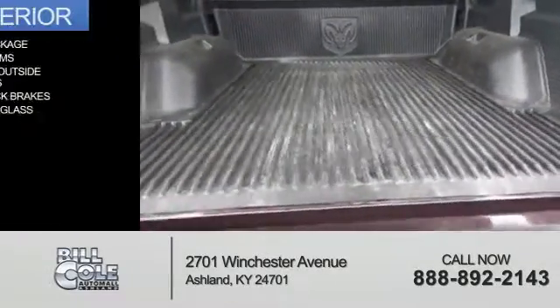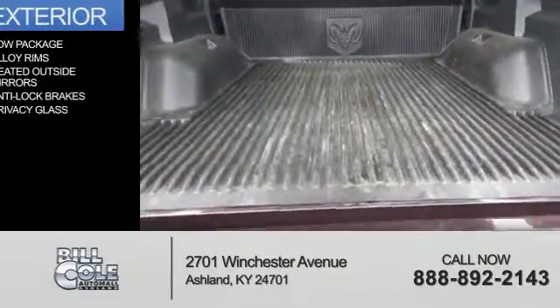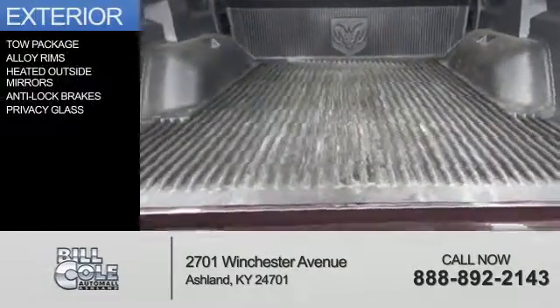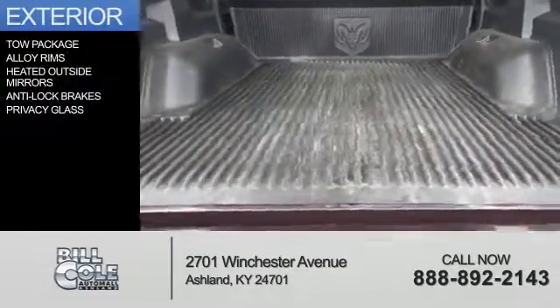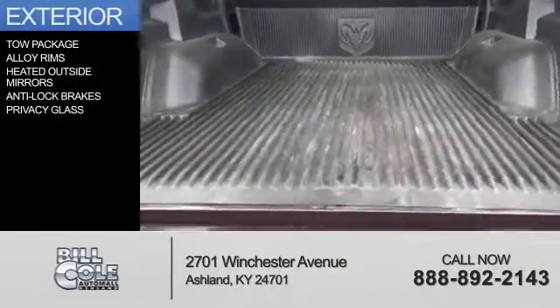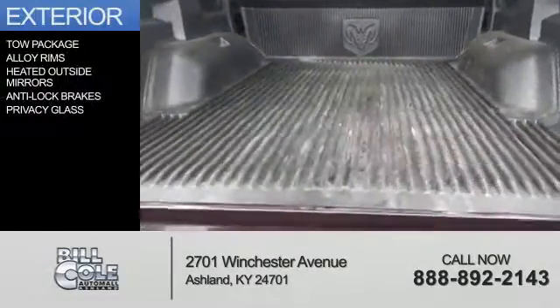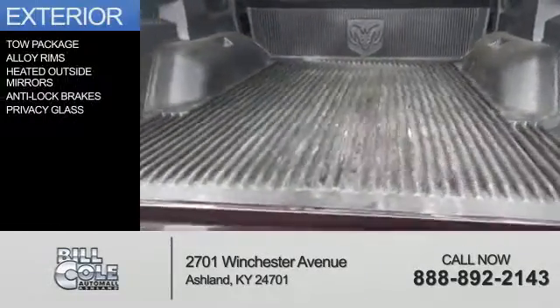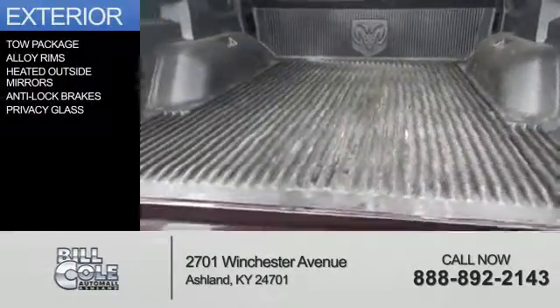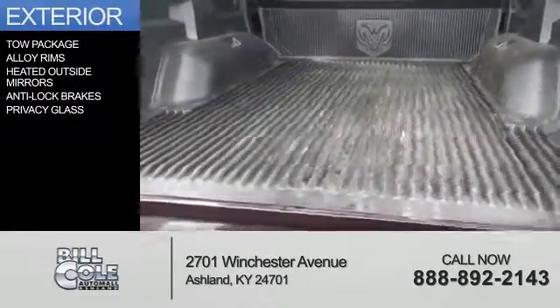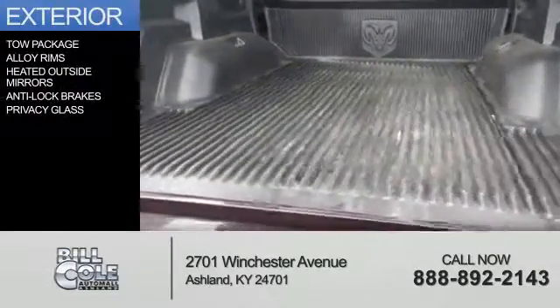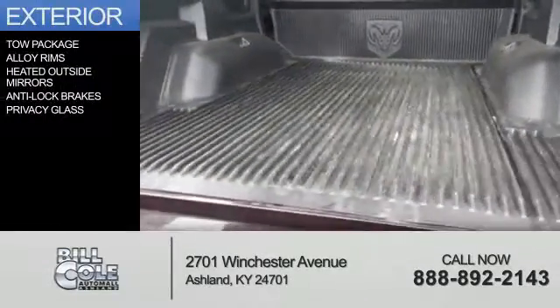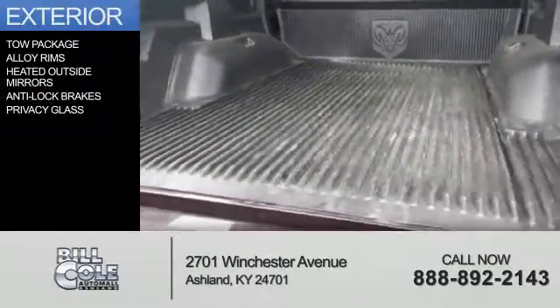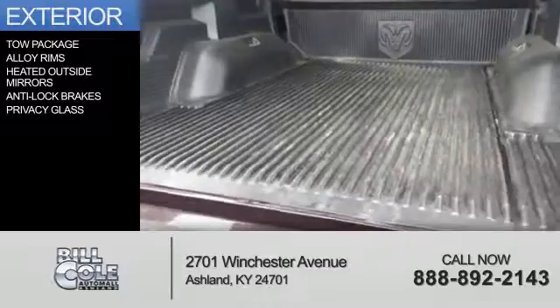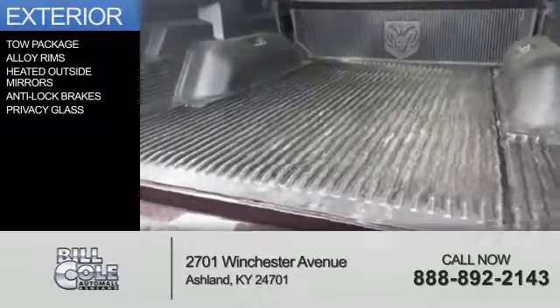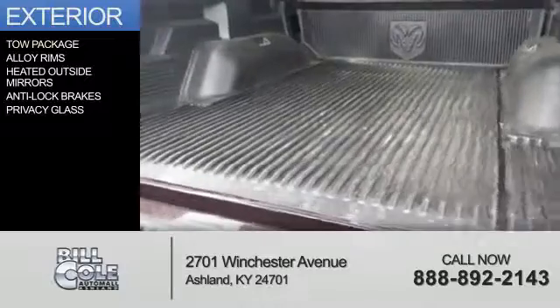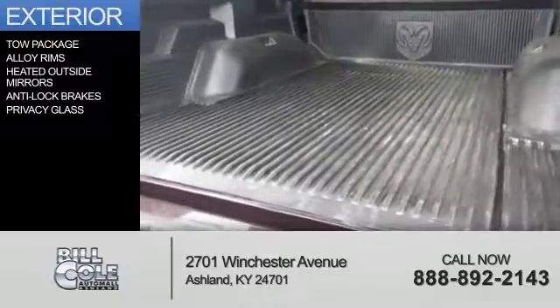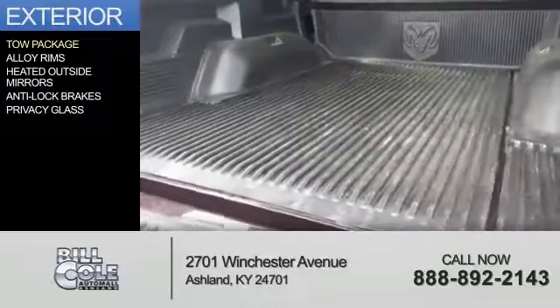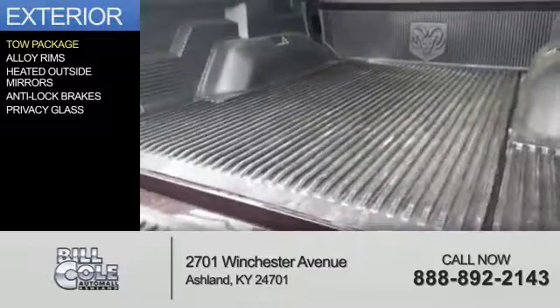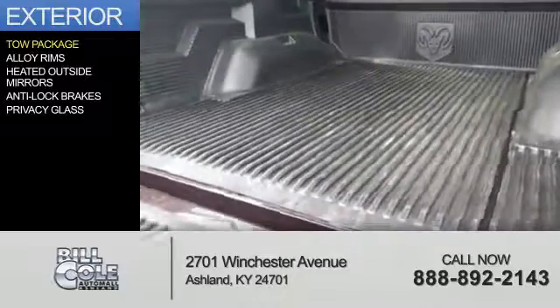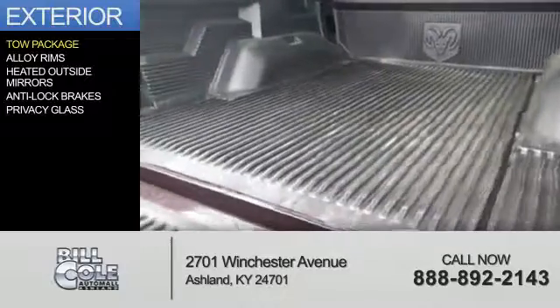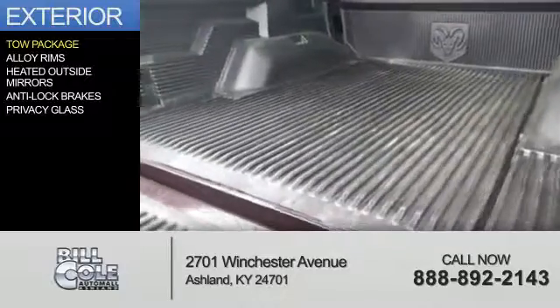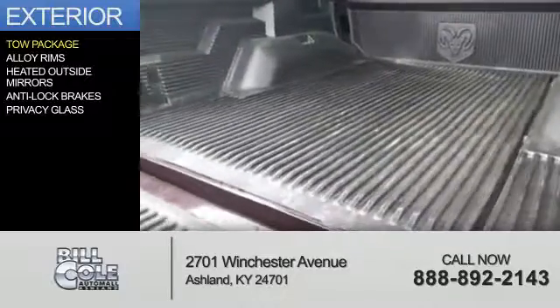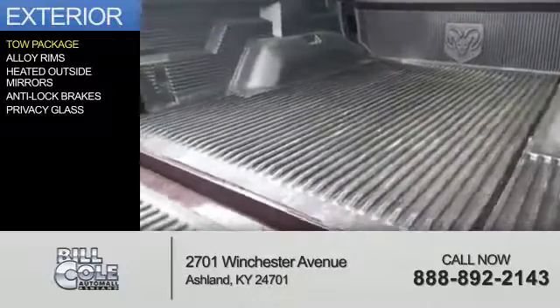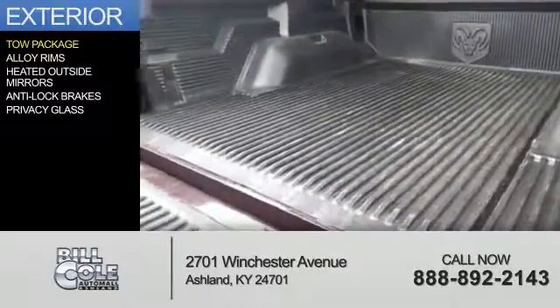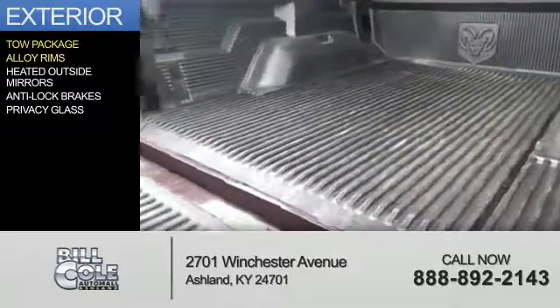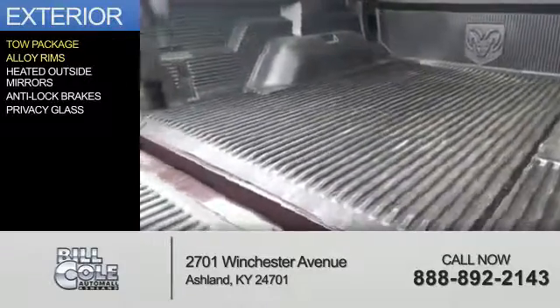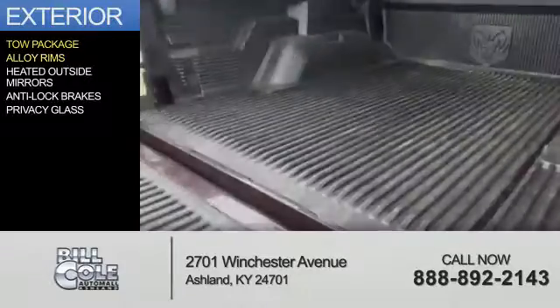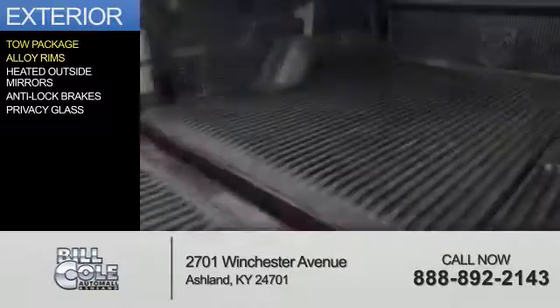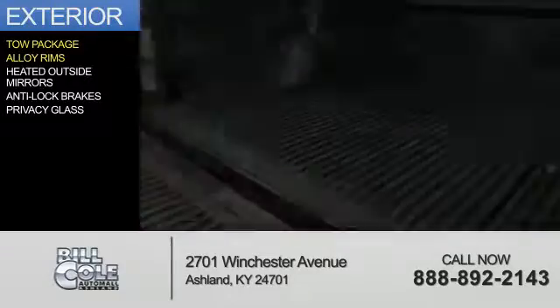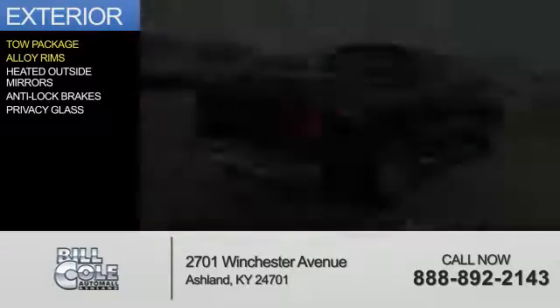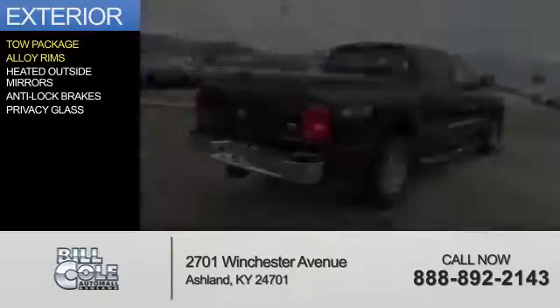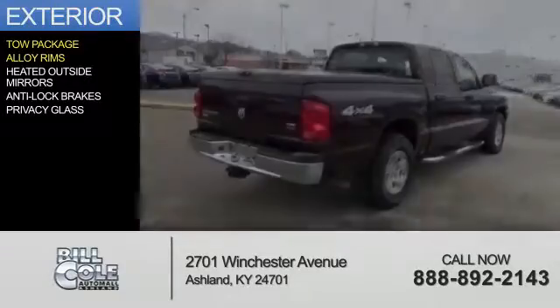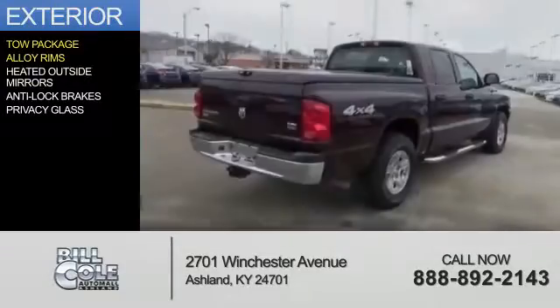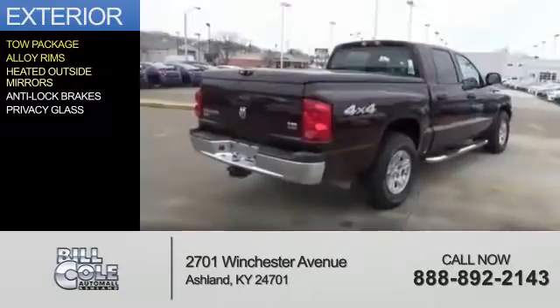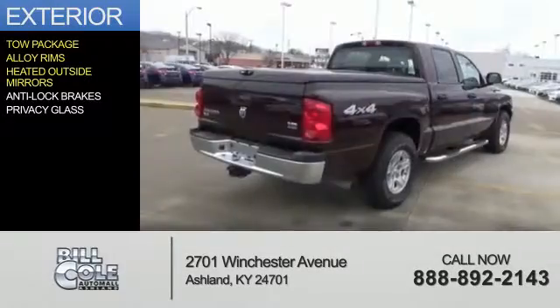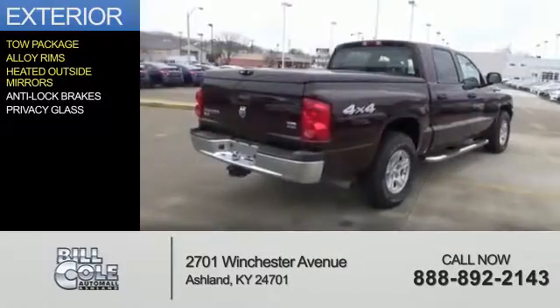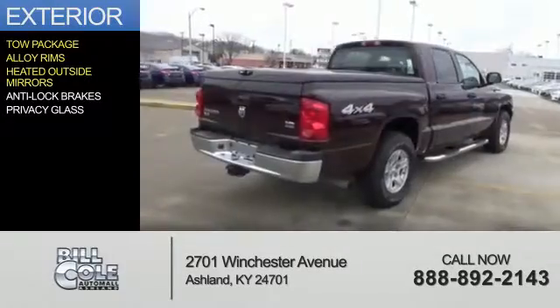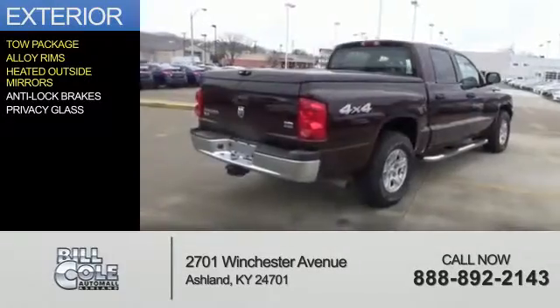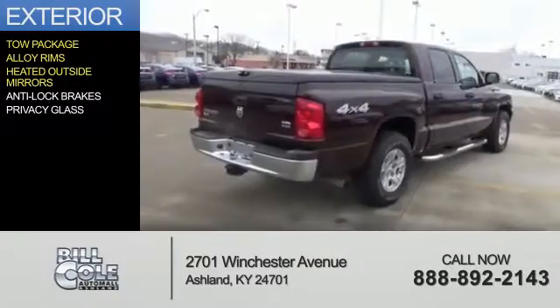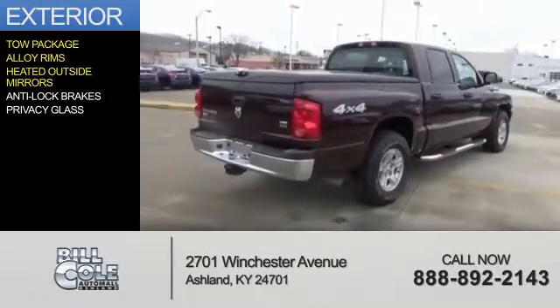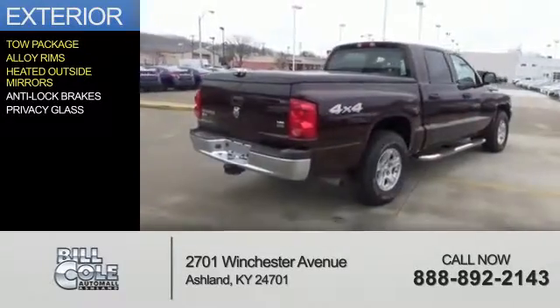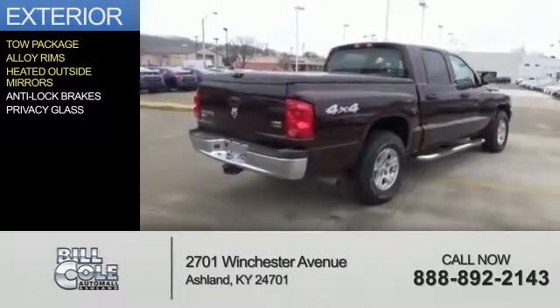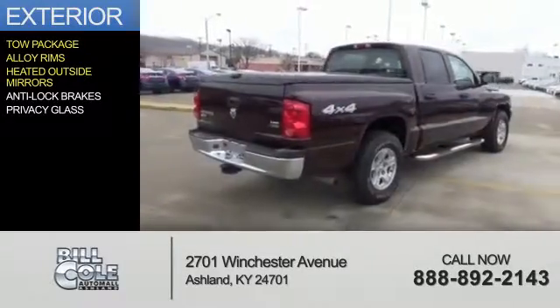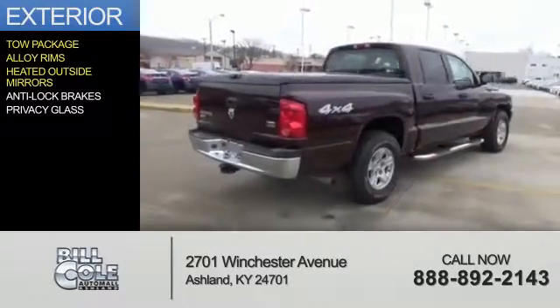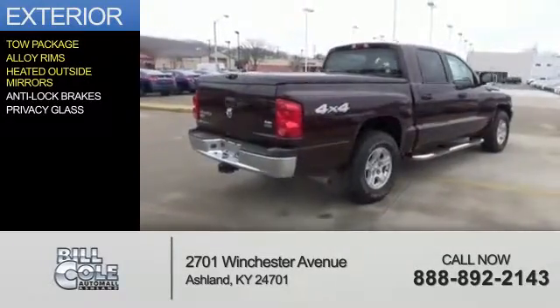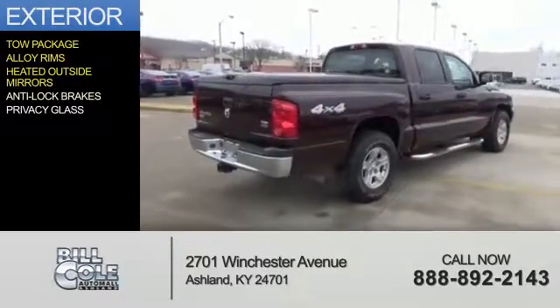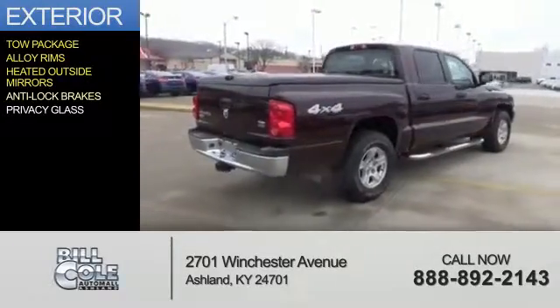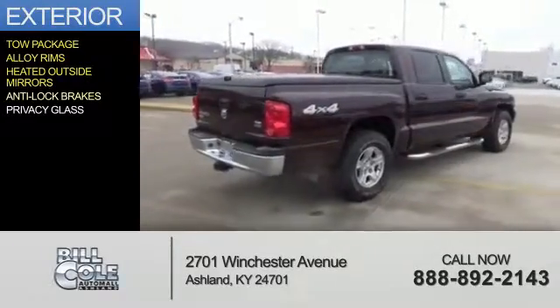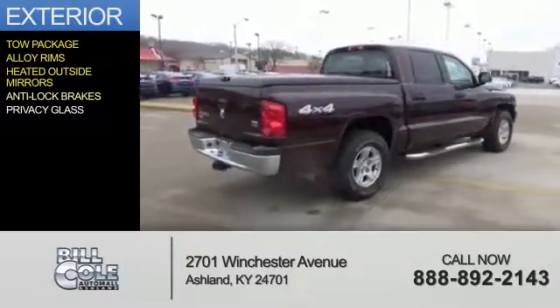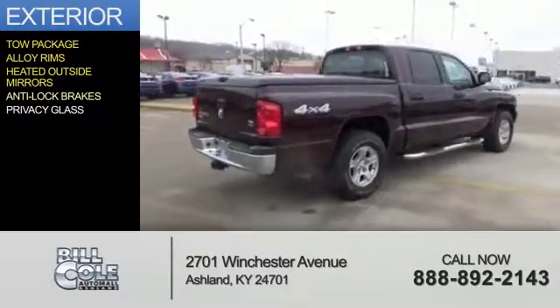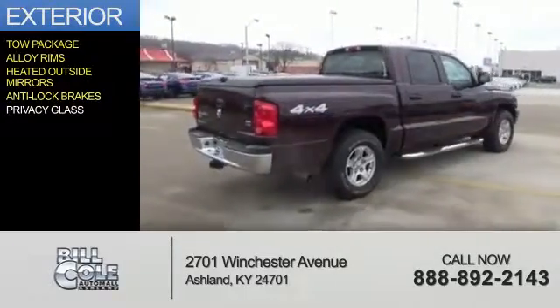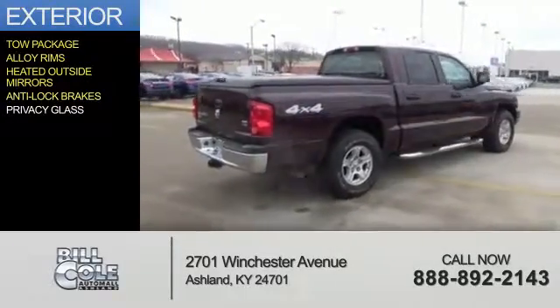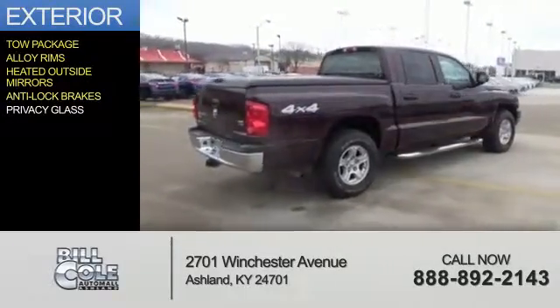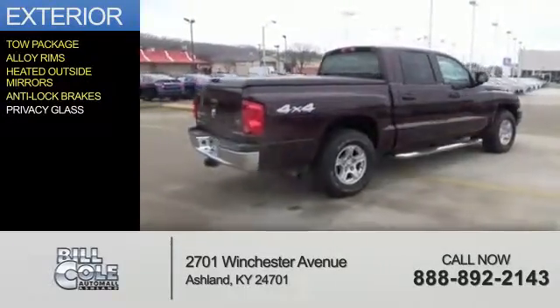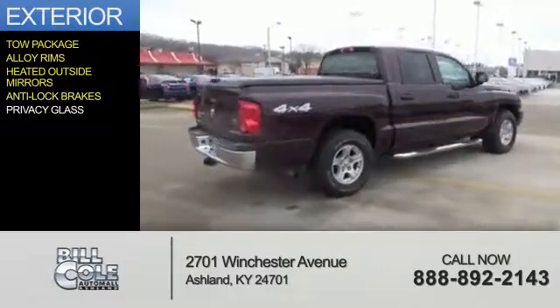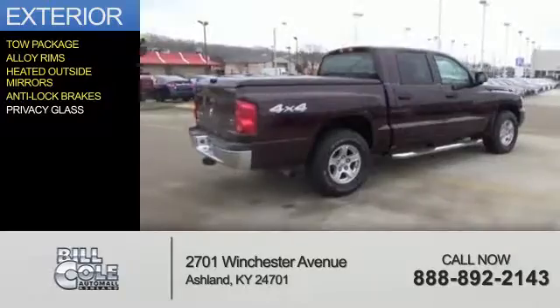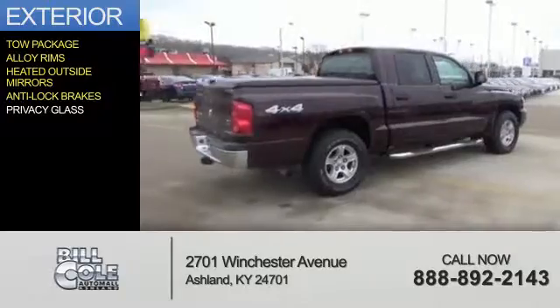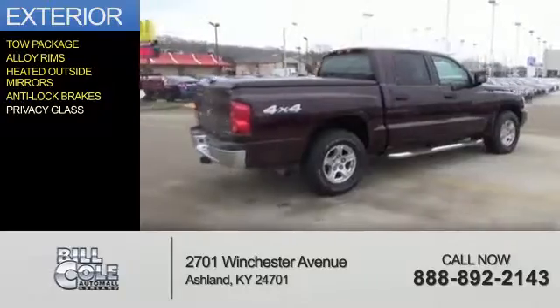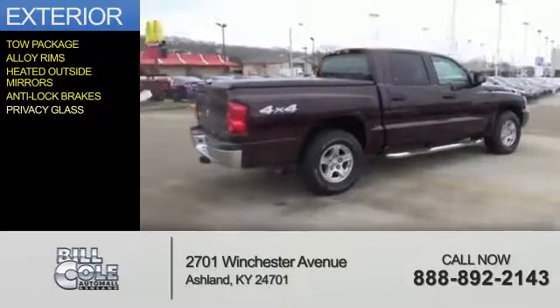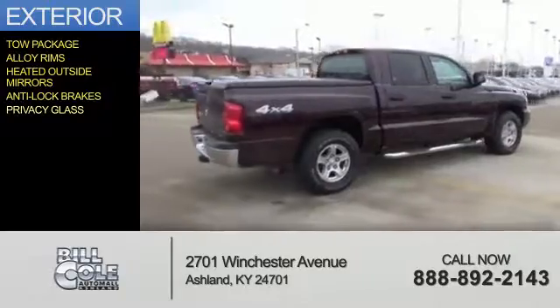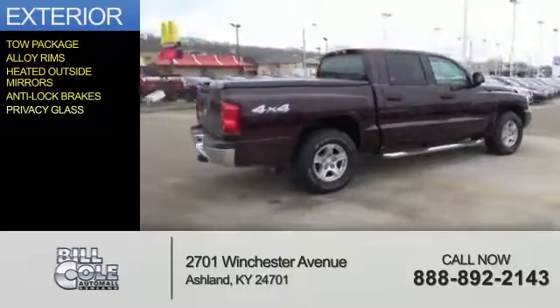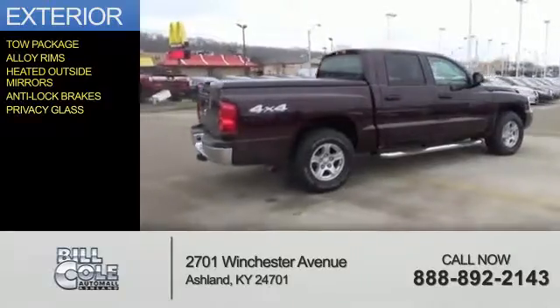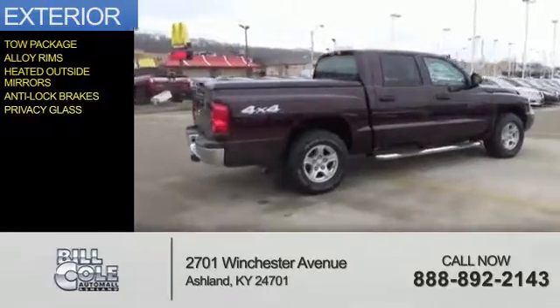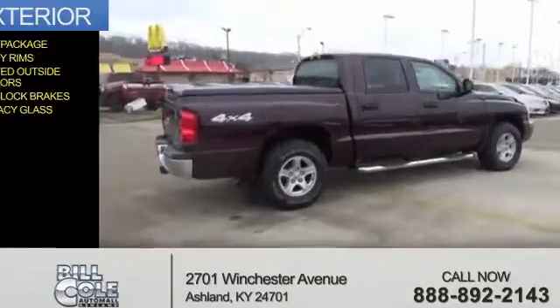The features include a tow package, alloy rims, heated outside mirrors, anti-lock brakes, and privacy glass.